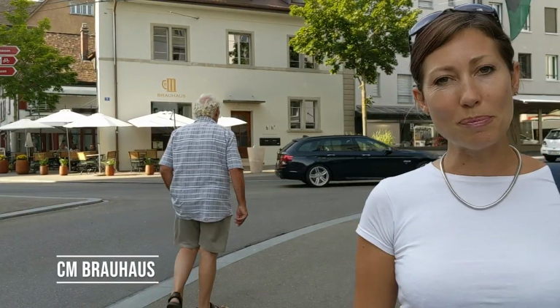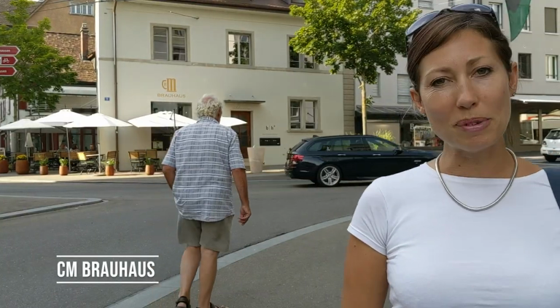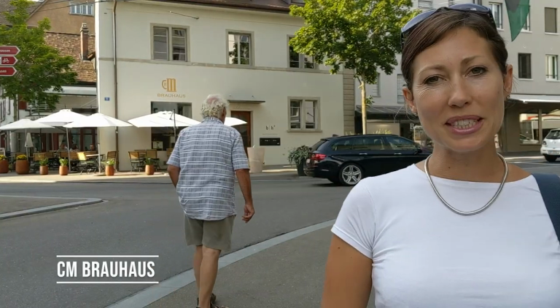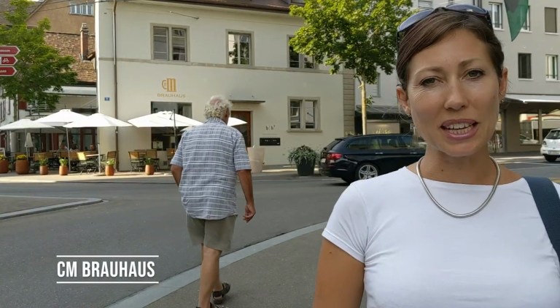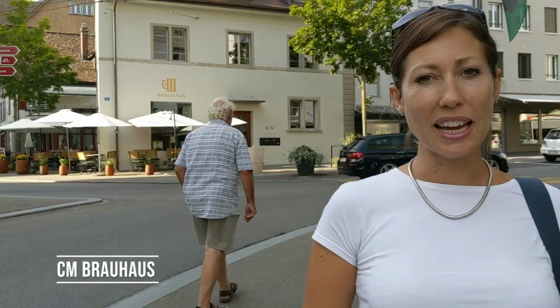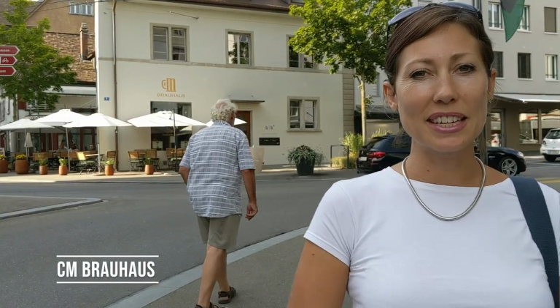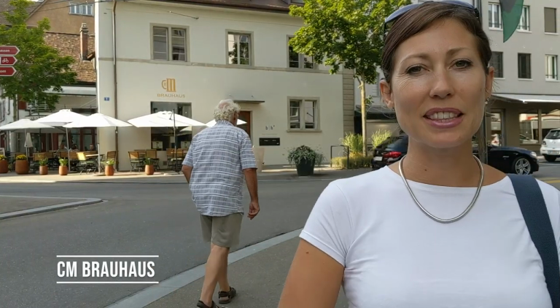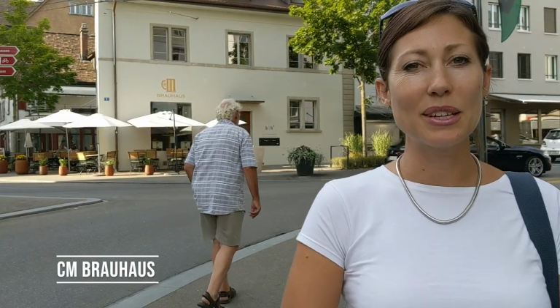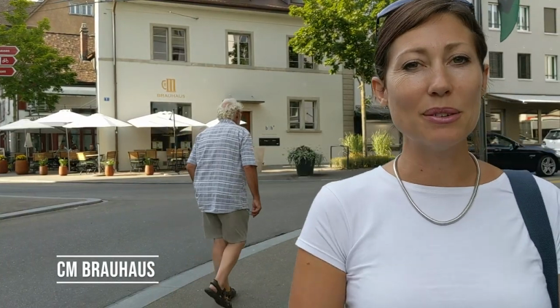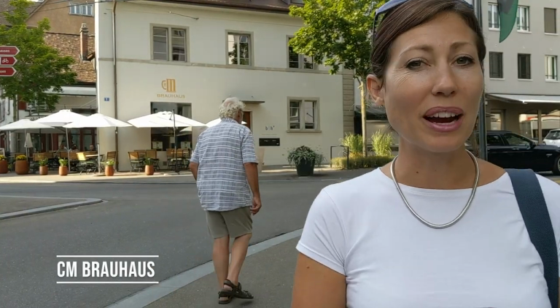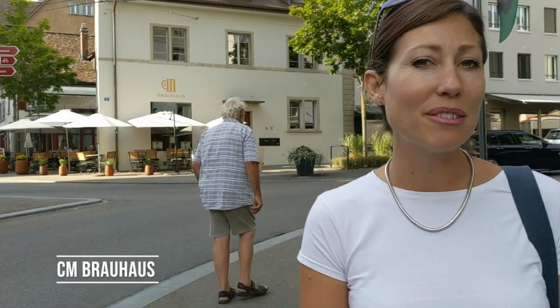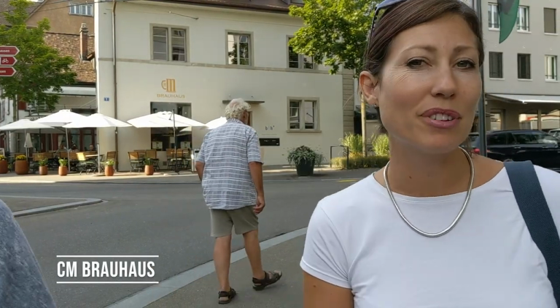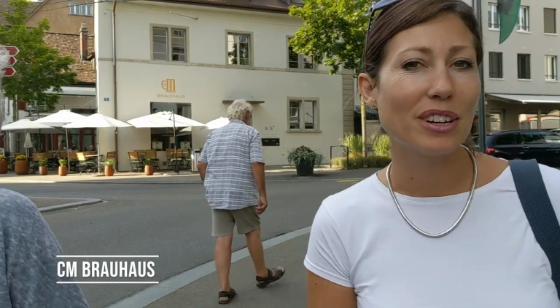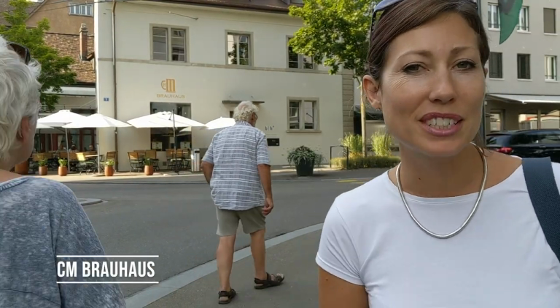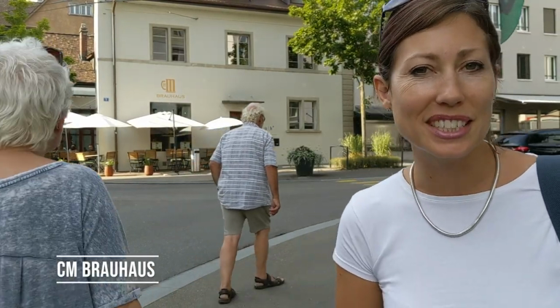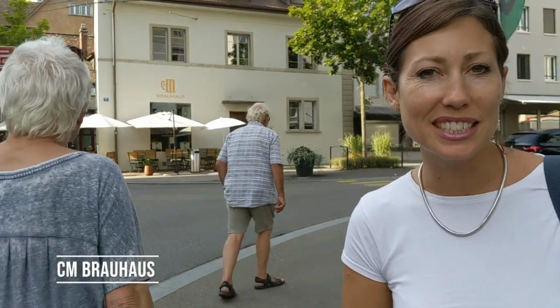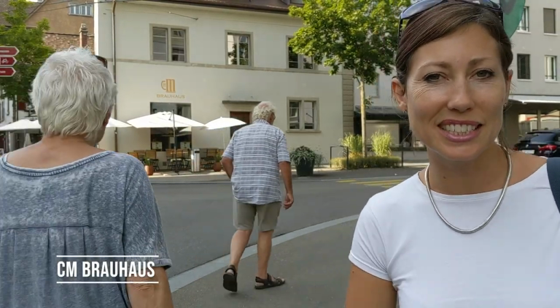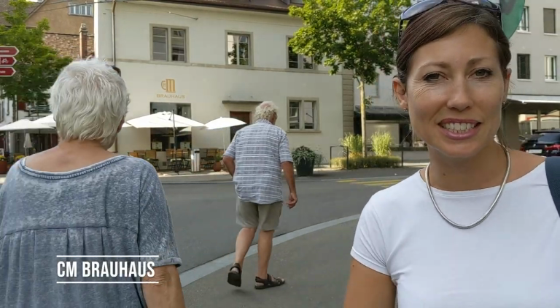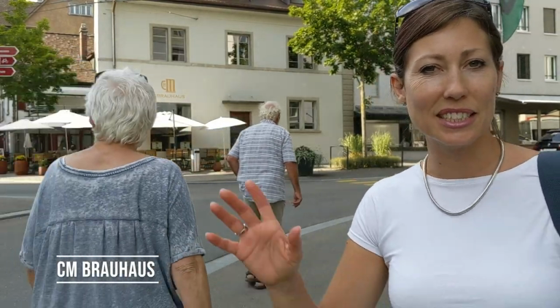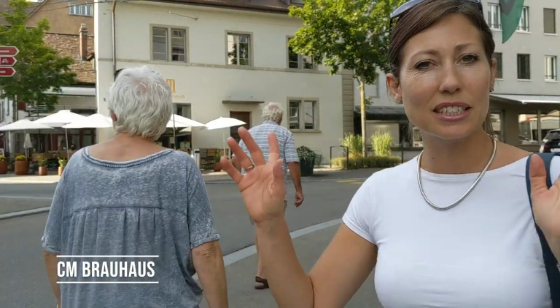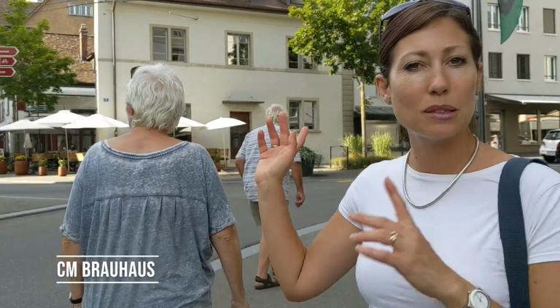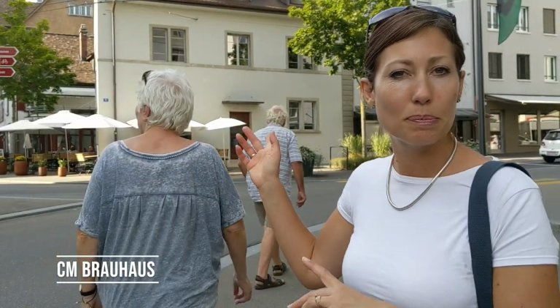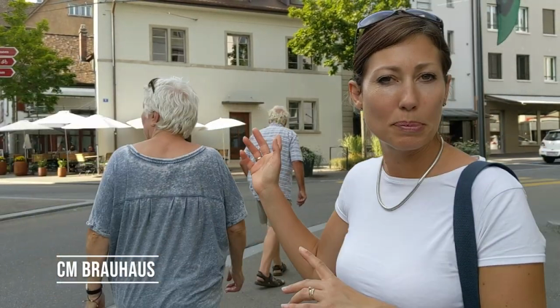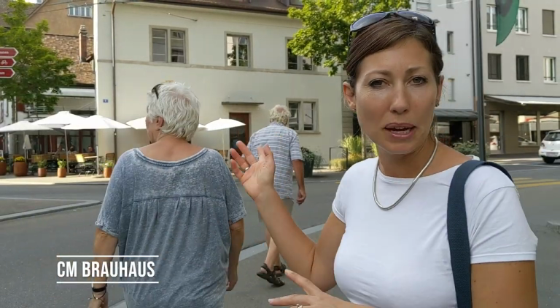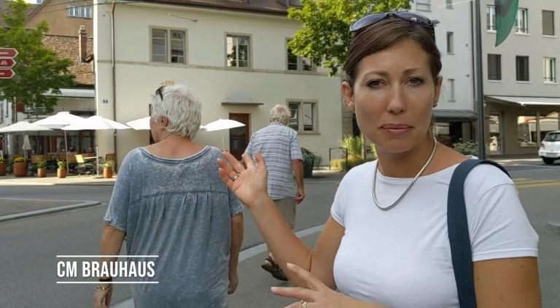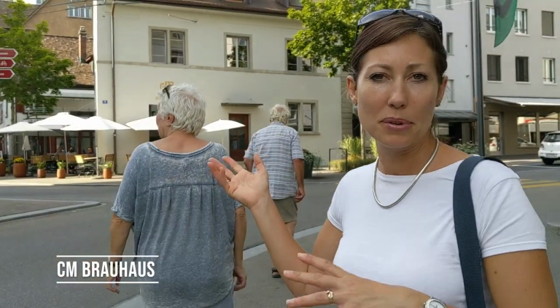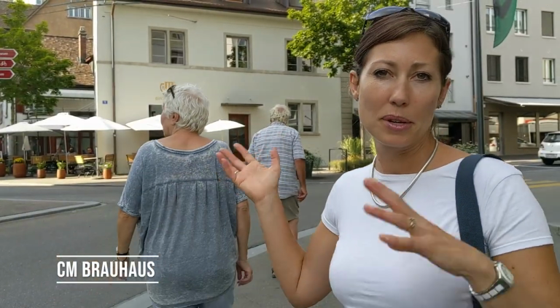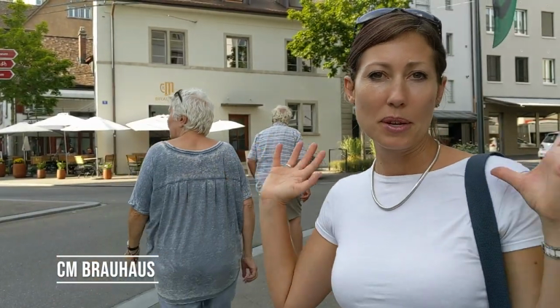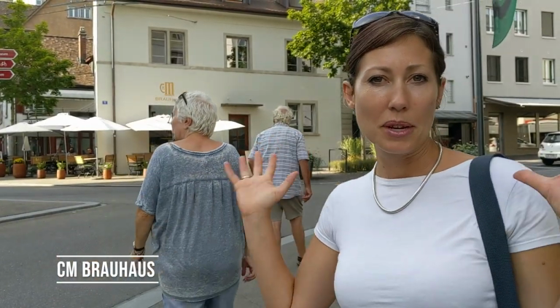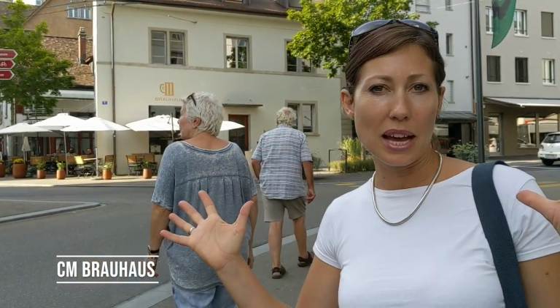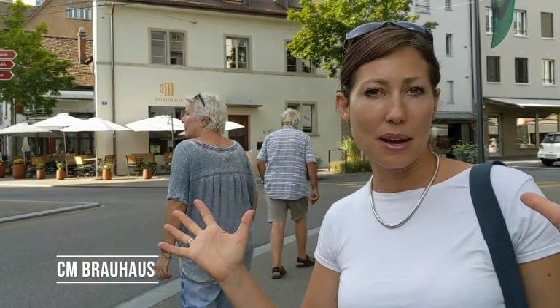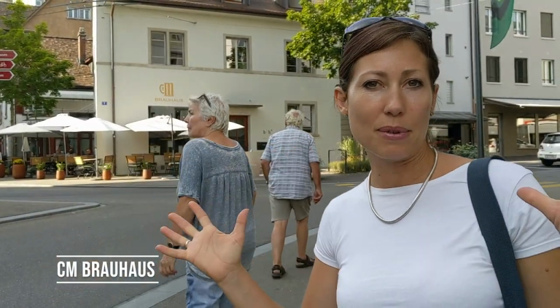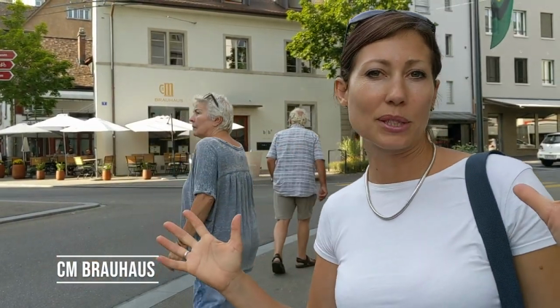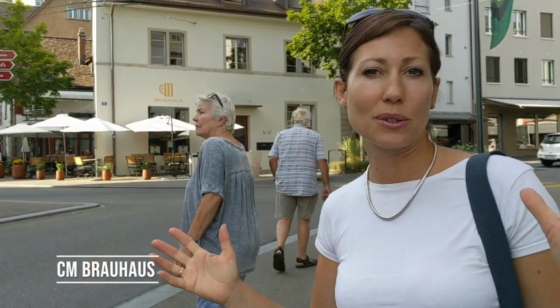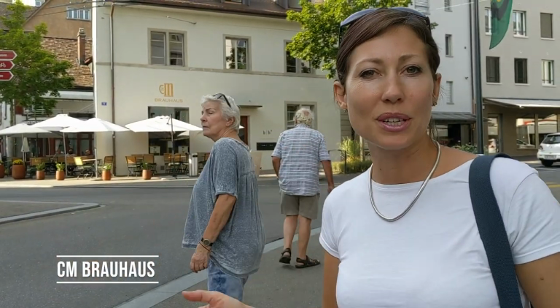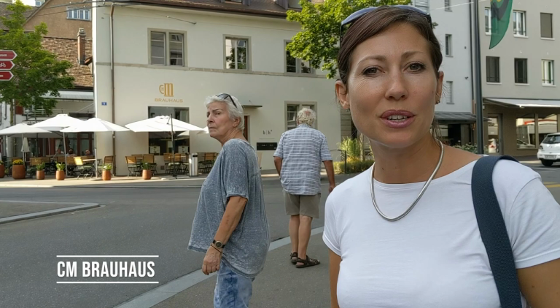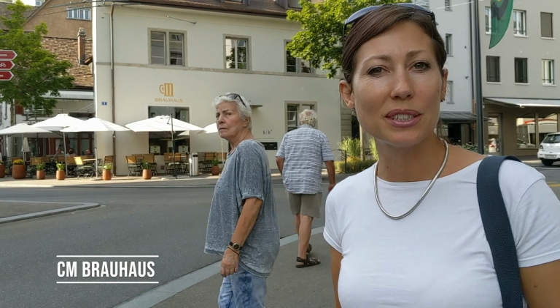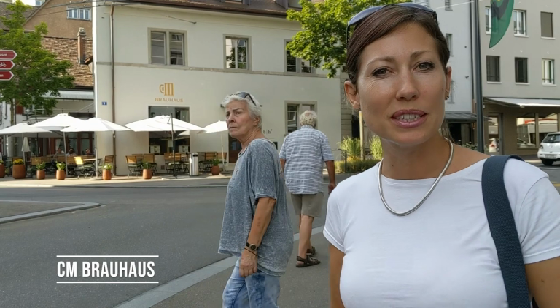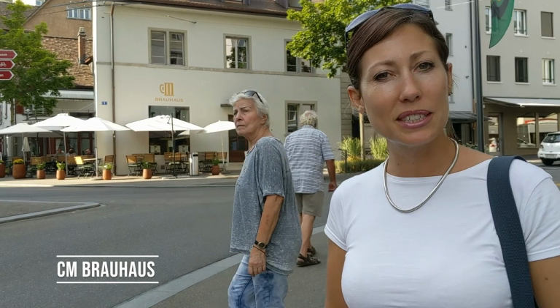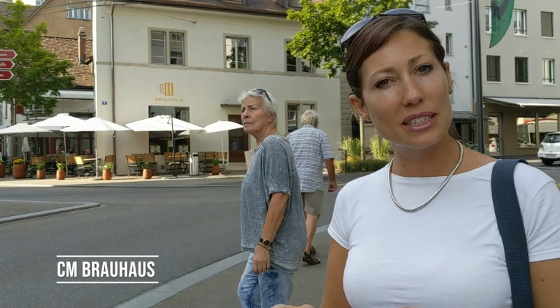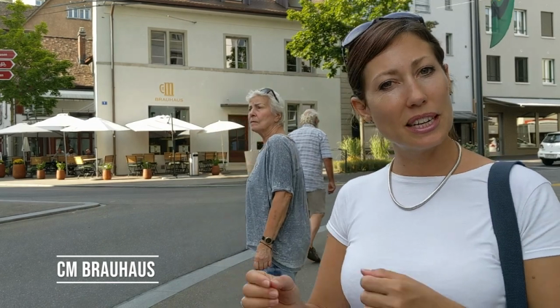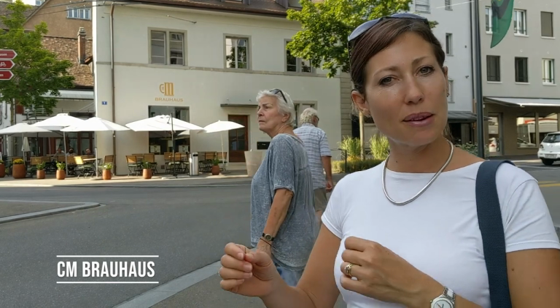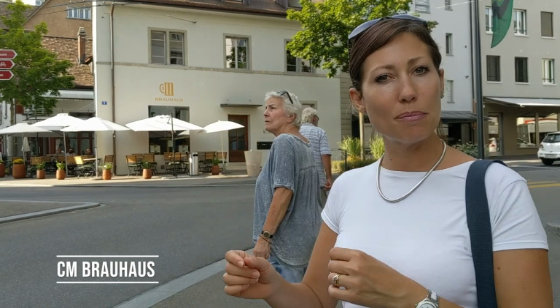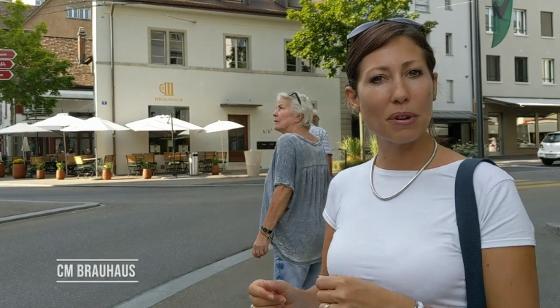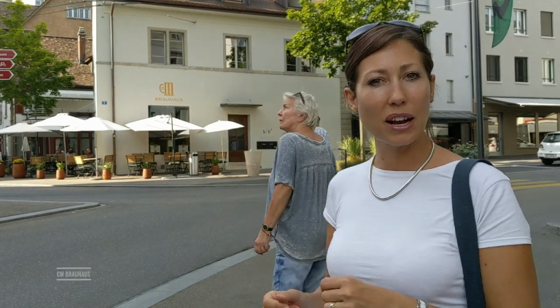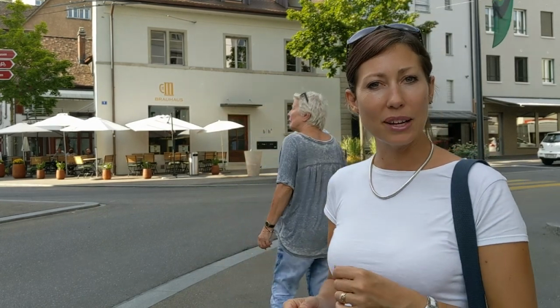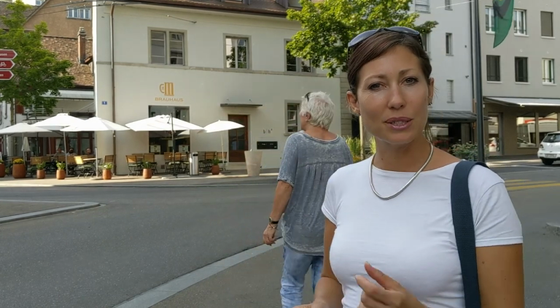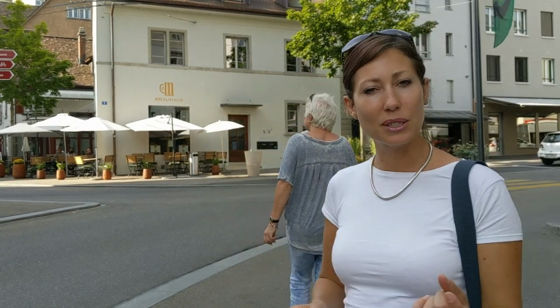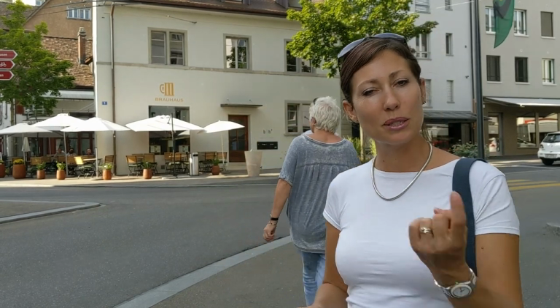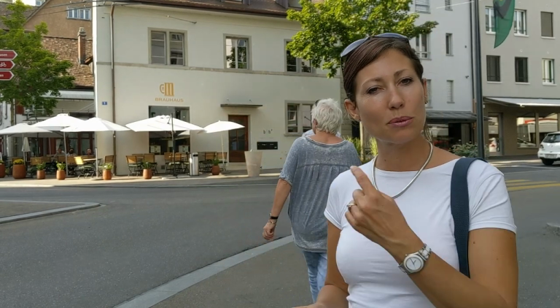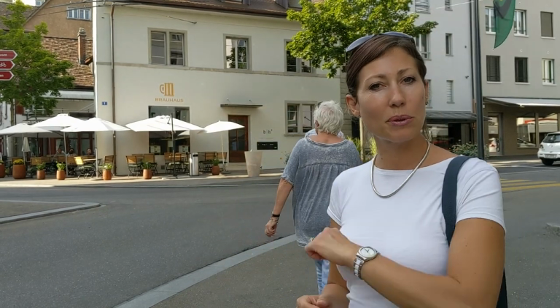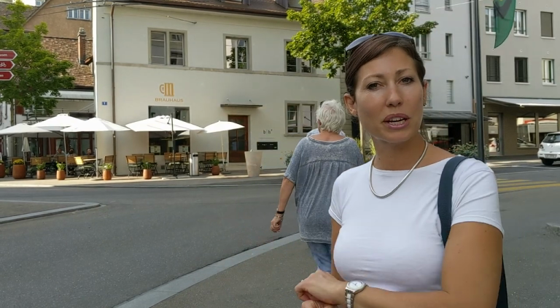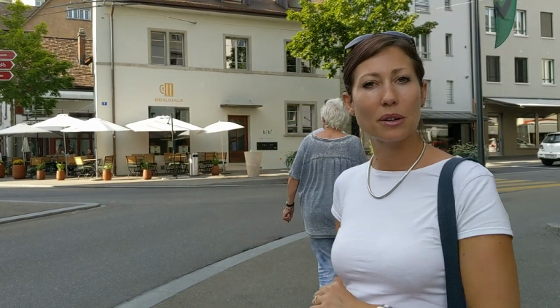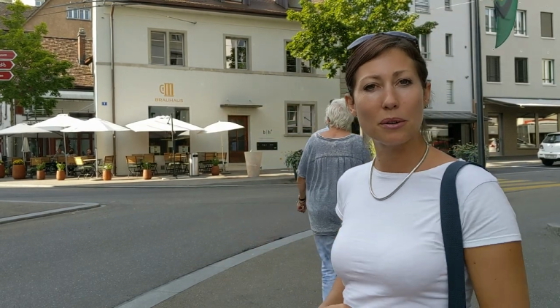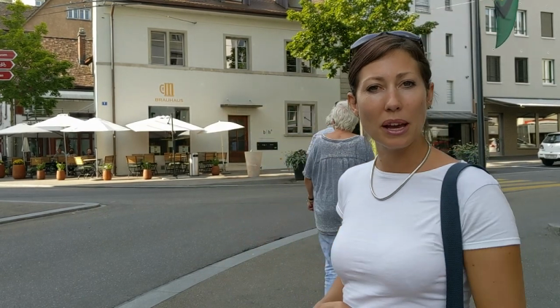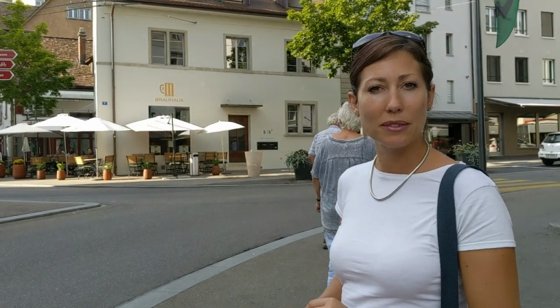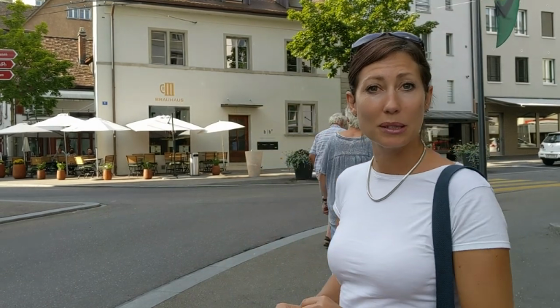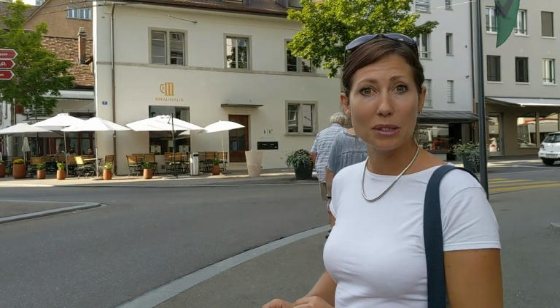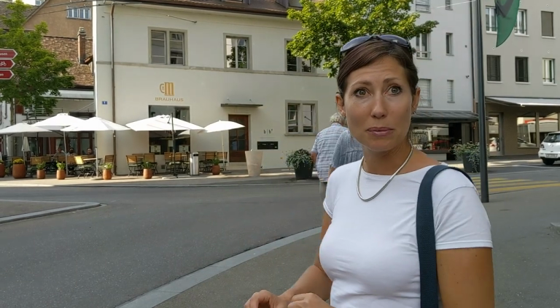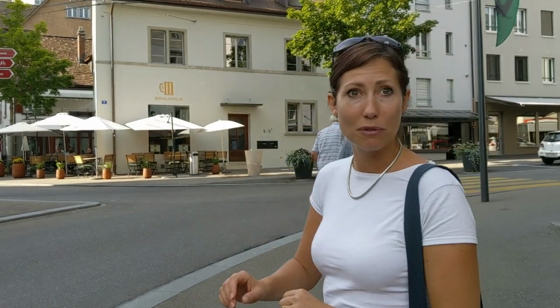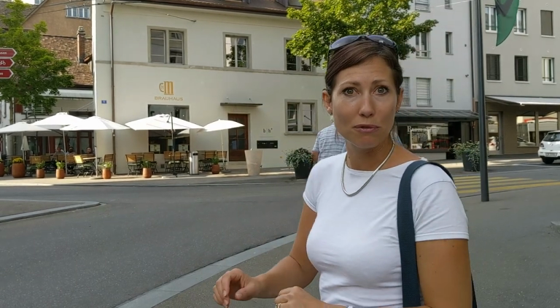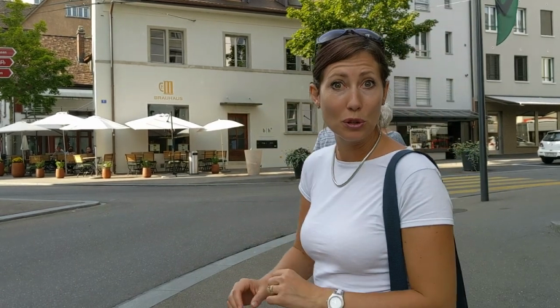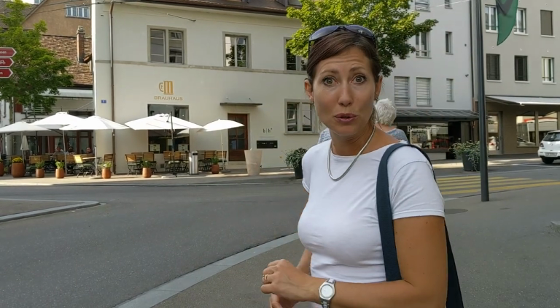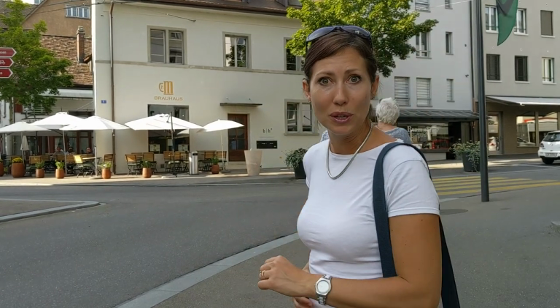Right beside the Rhine Falls is this little pub restaurant called the CM Bra House, so that's where we're going to go.